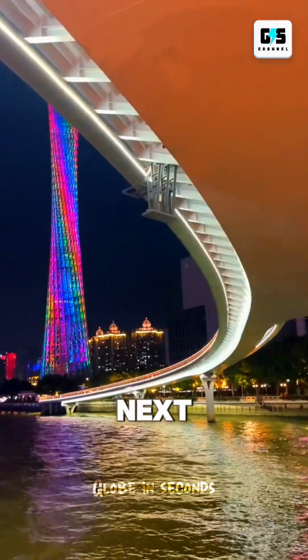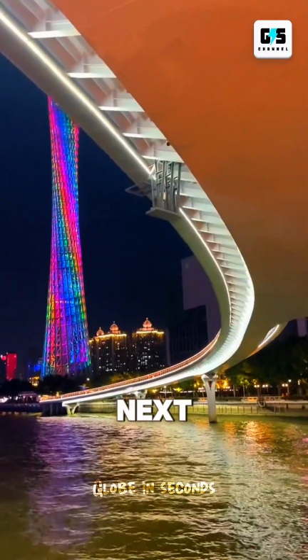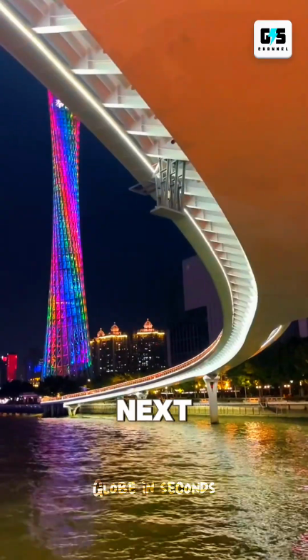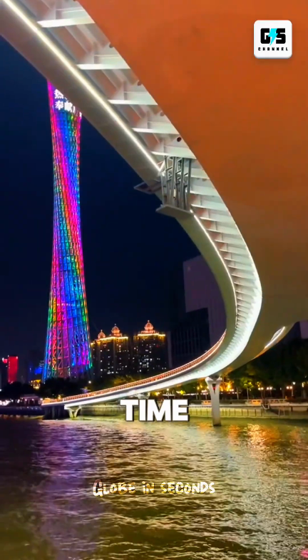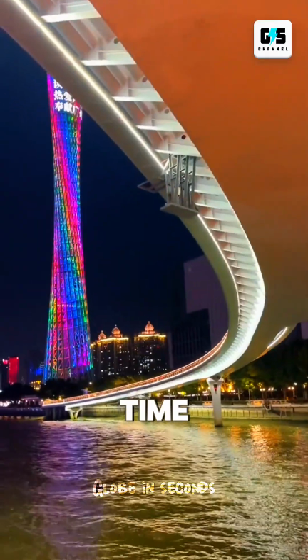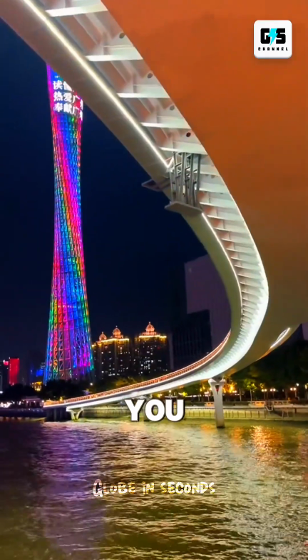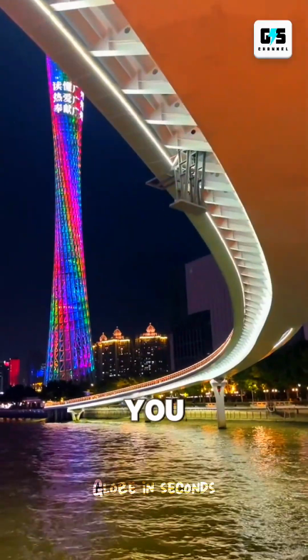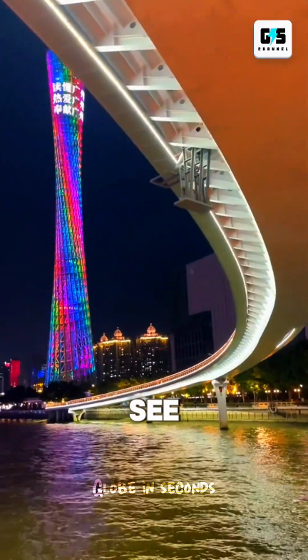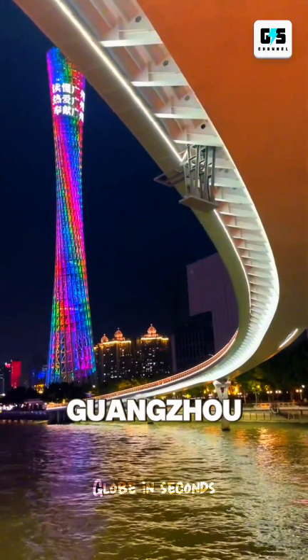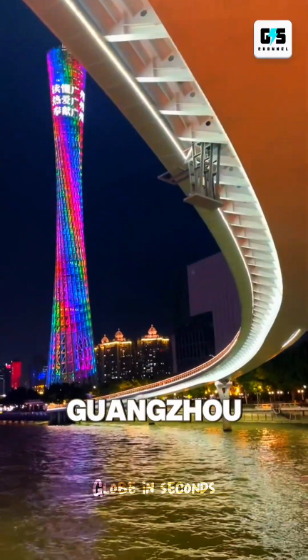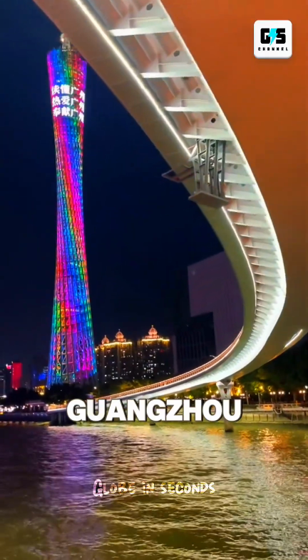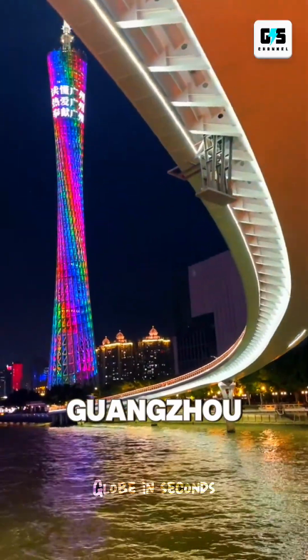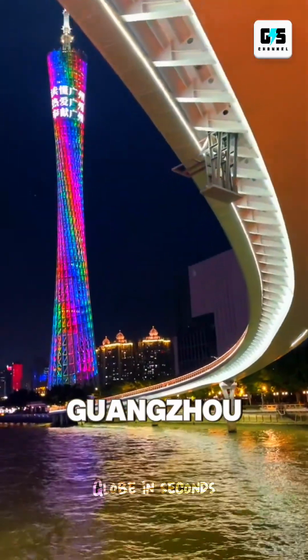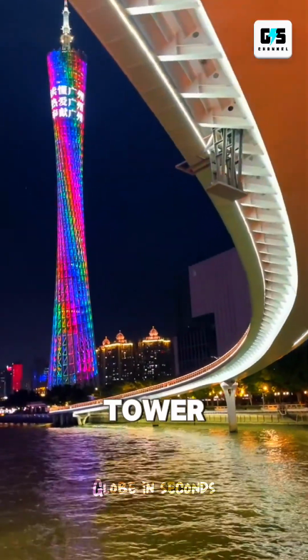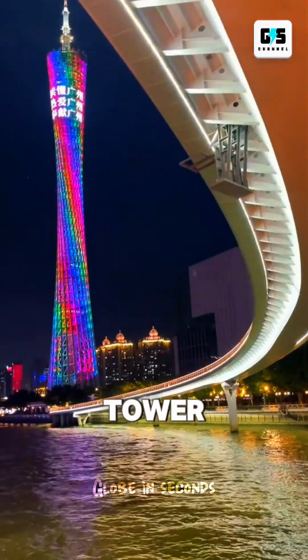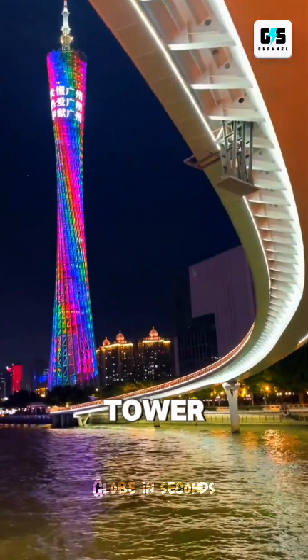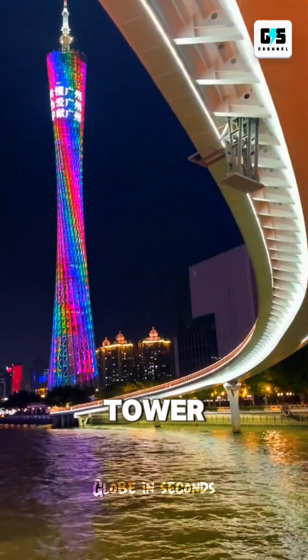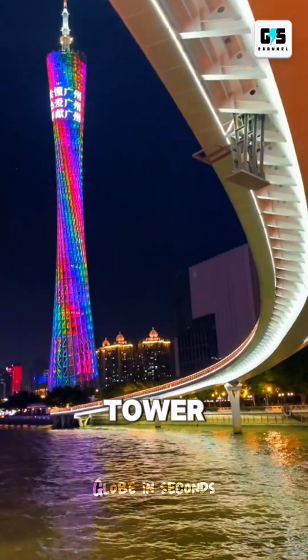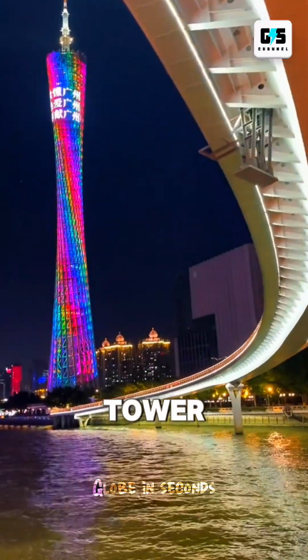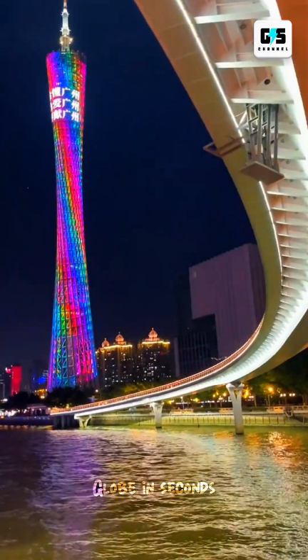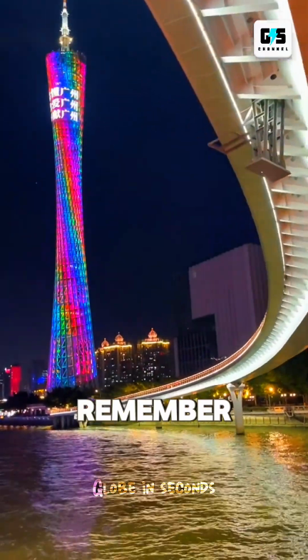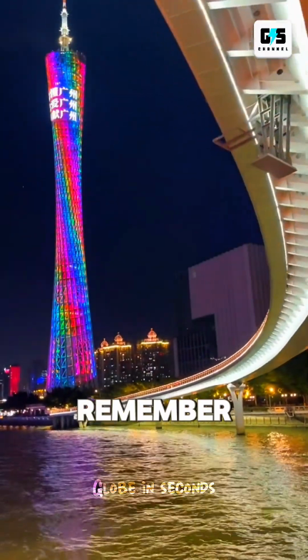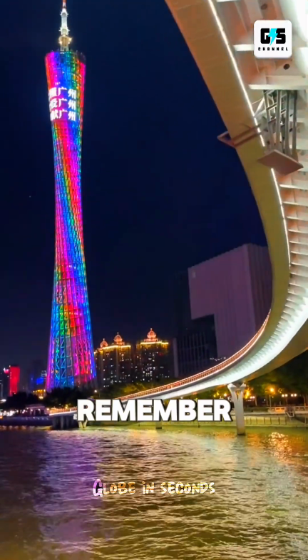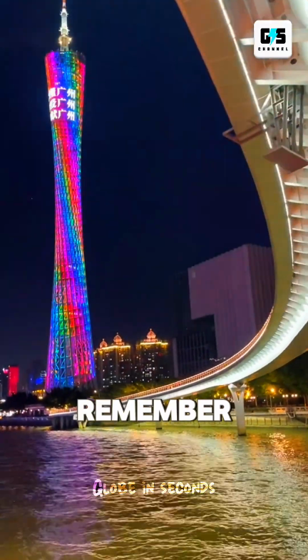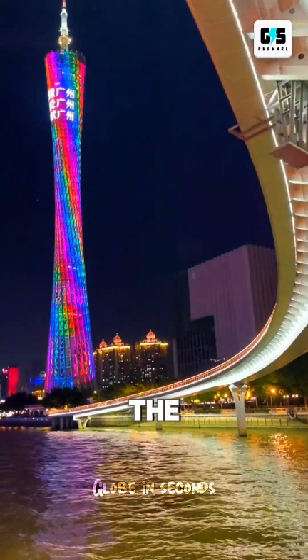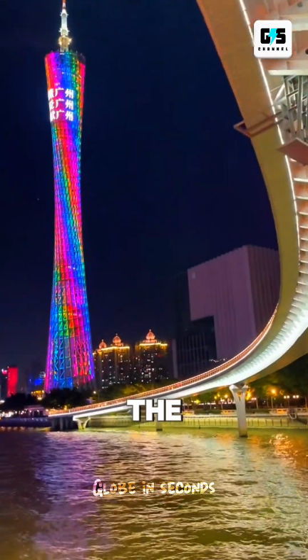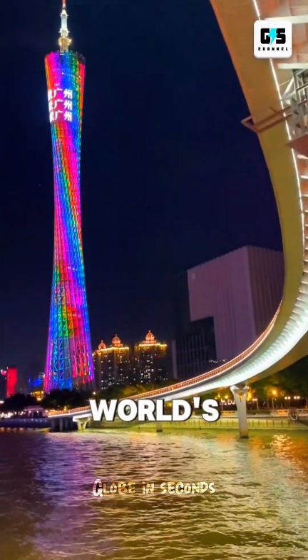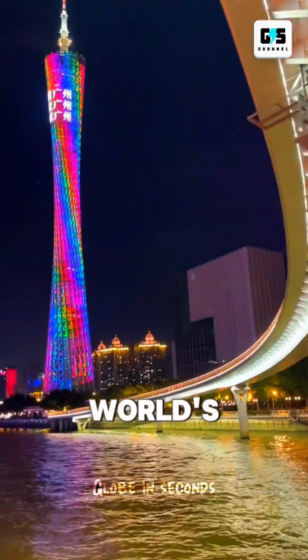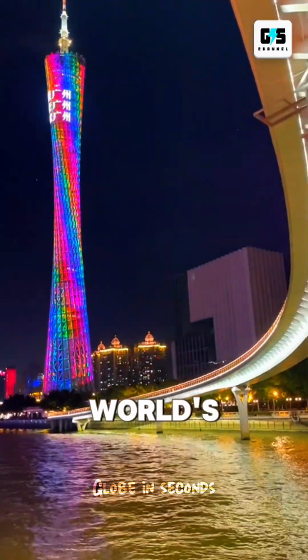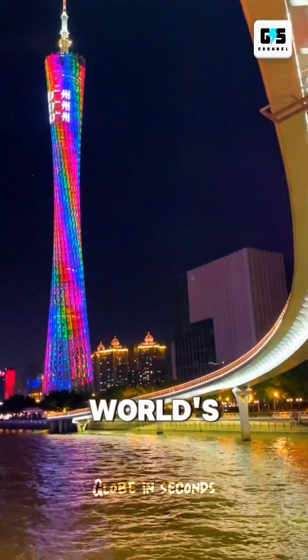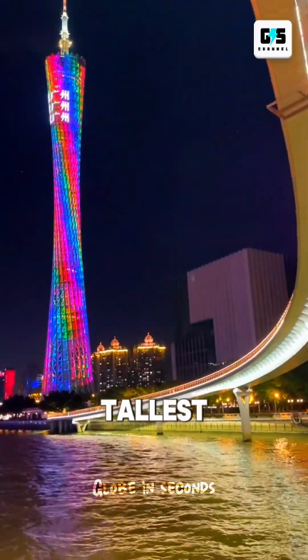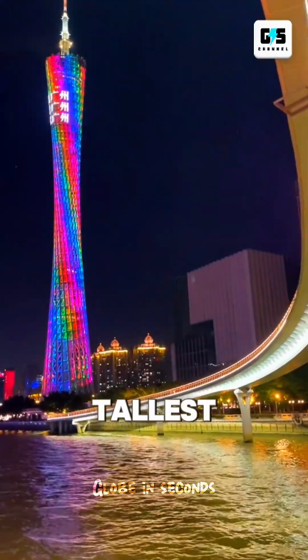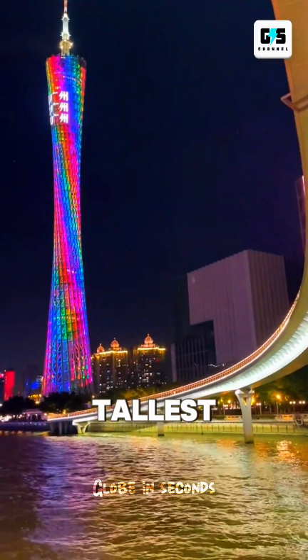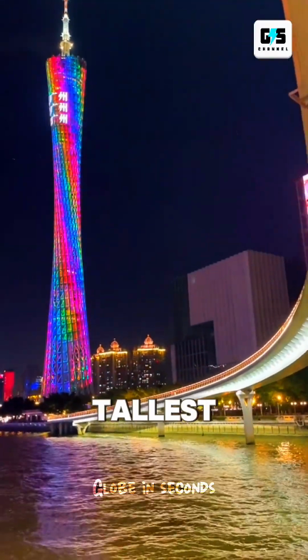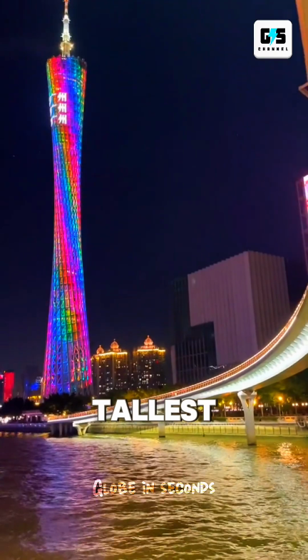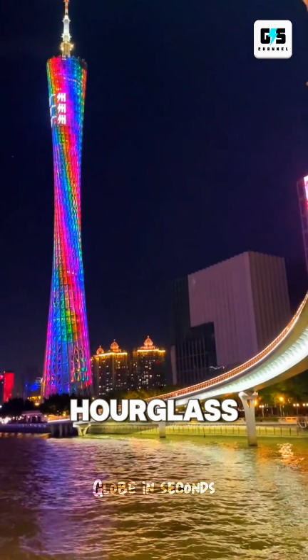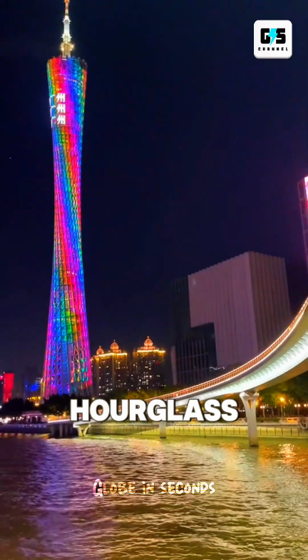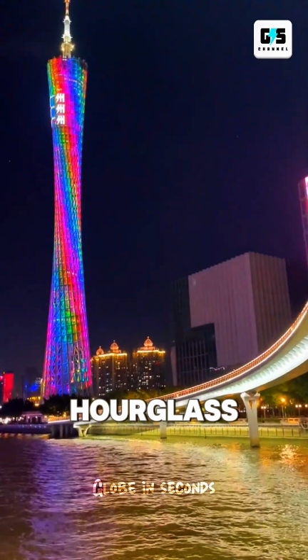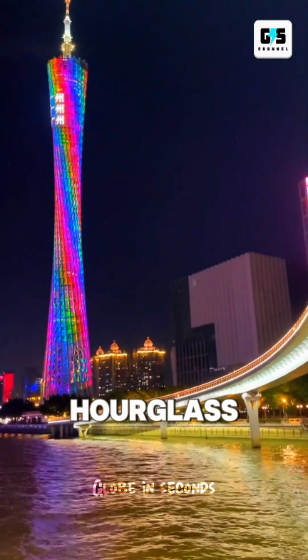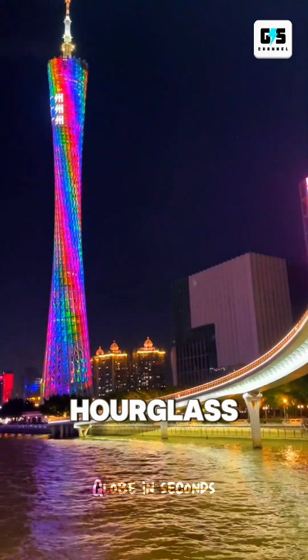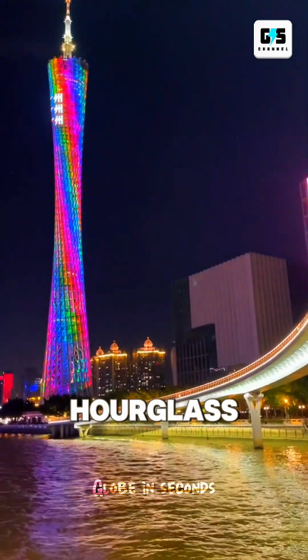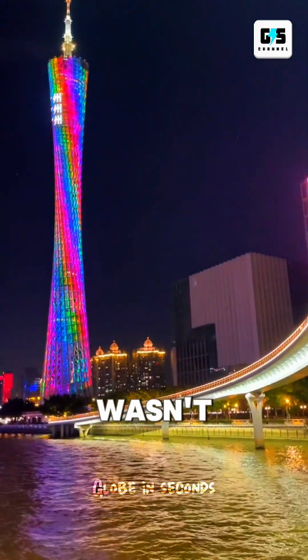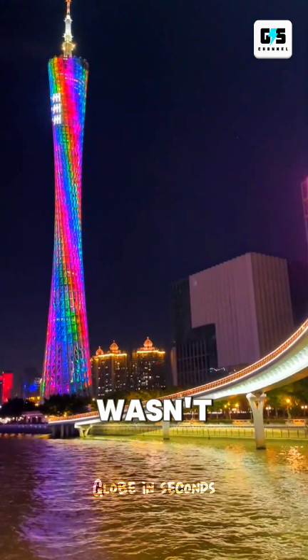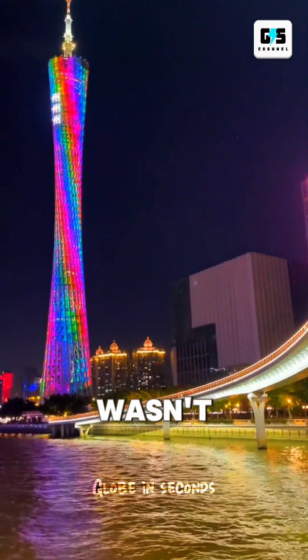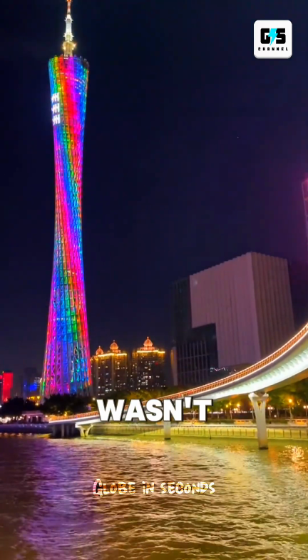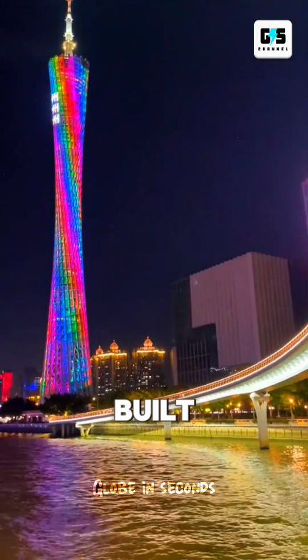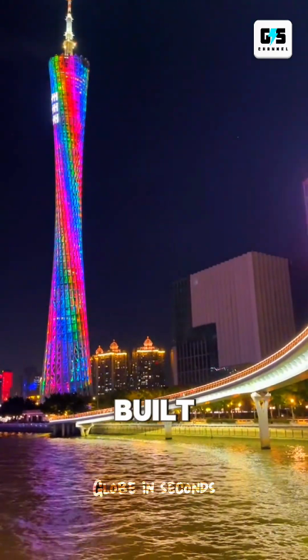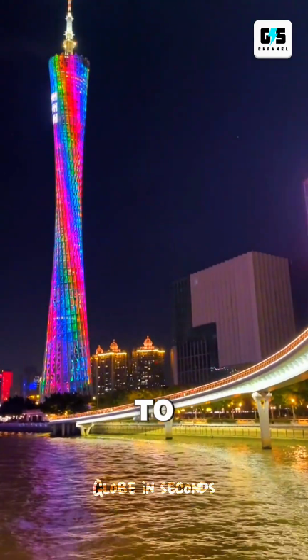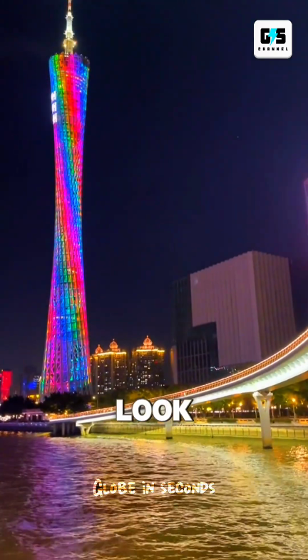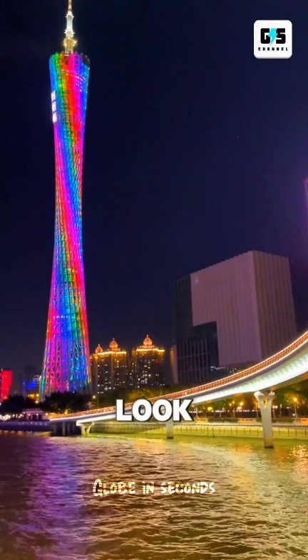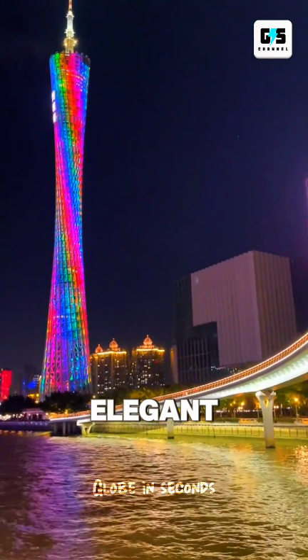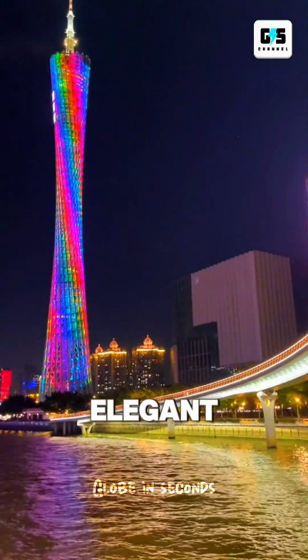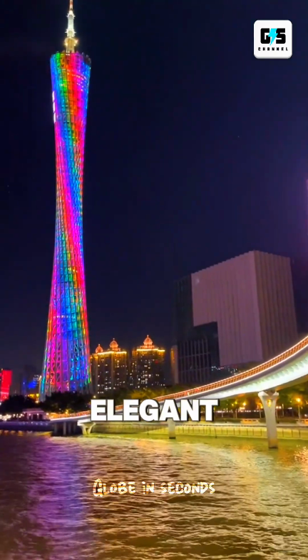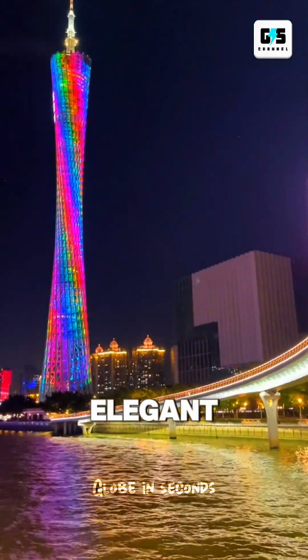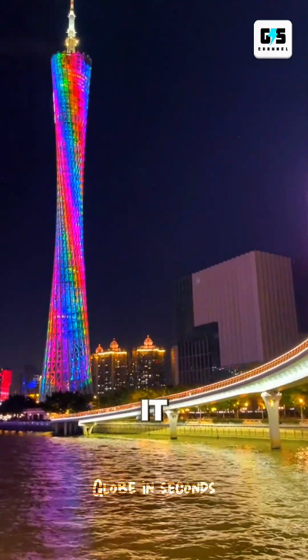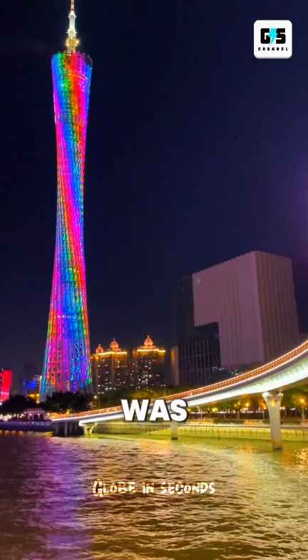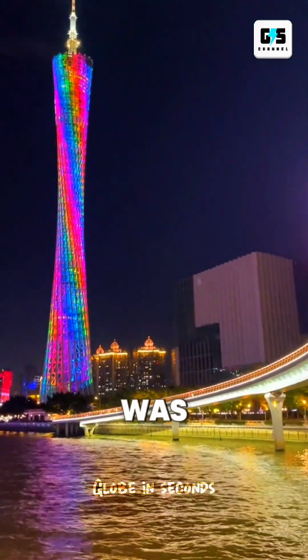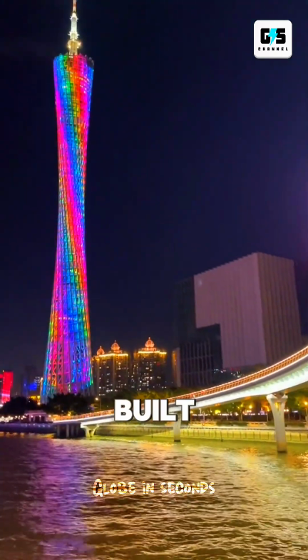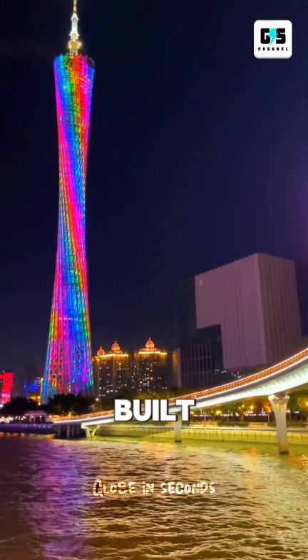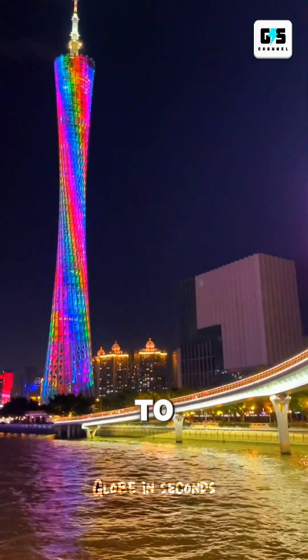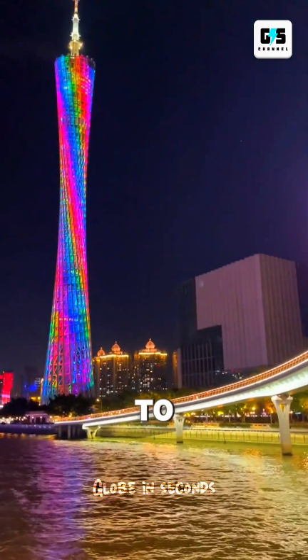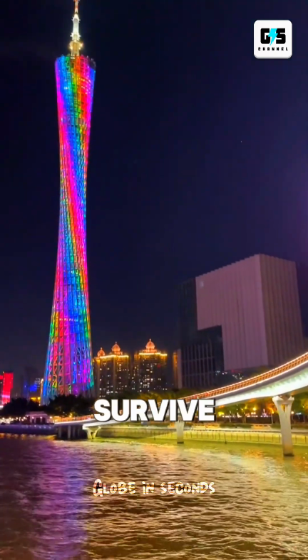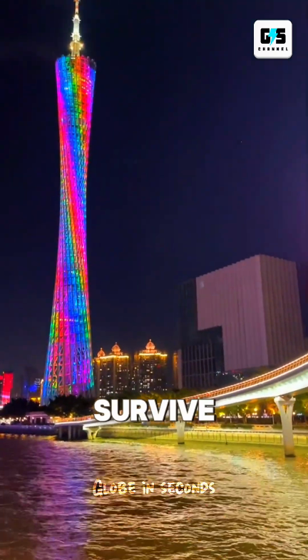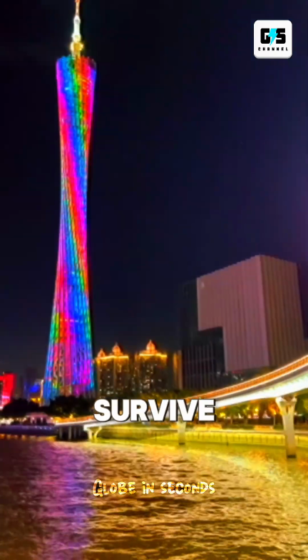So the next time you see Guangzhou Tower, remember: the world's tallest hourglass wasn't built to look elegant — it was built to survive.